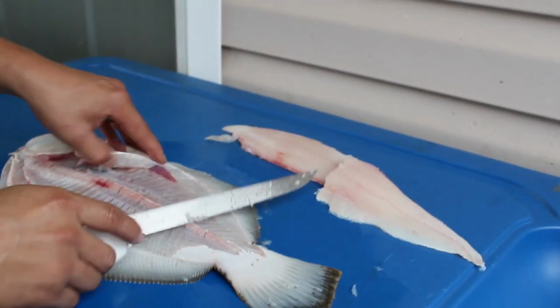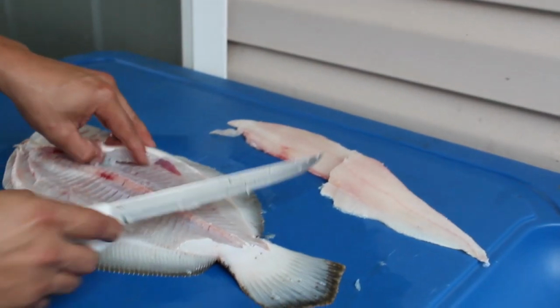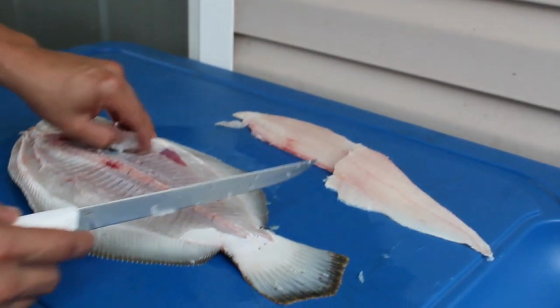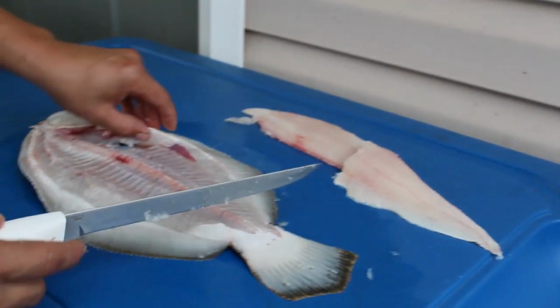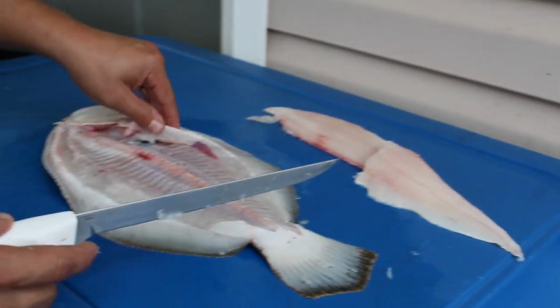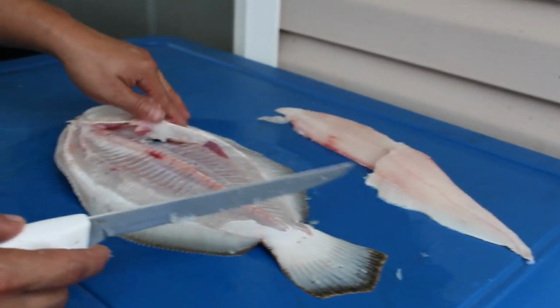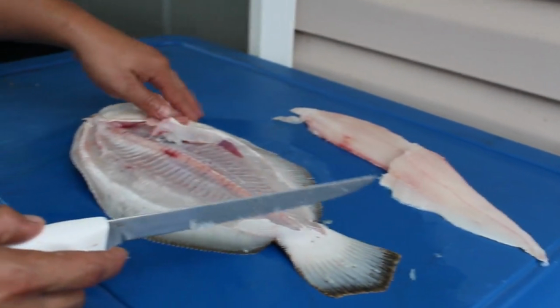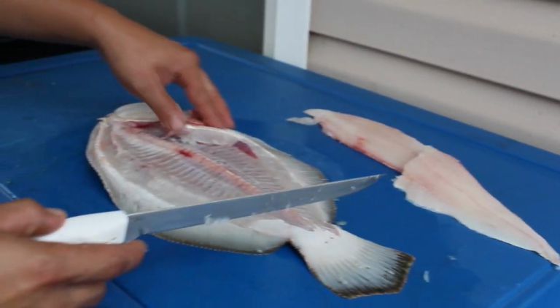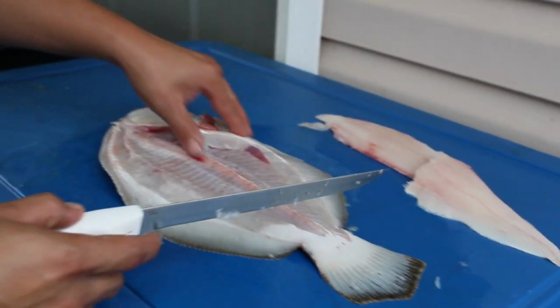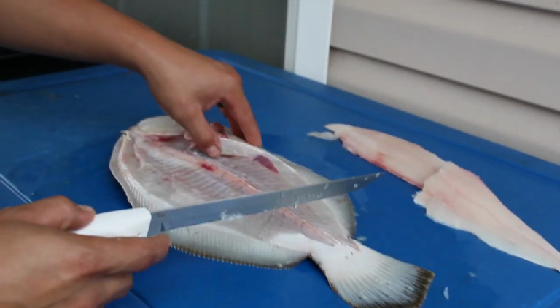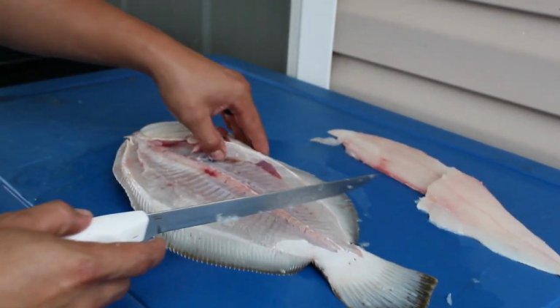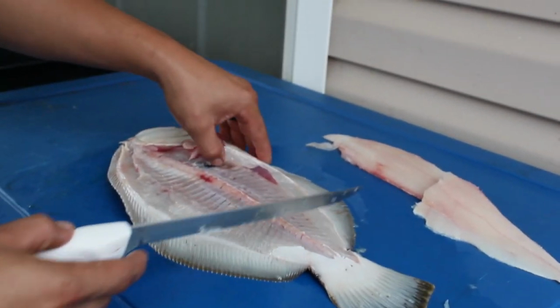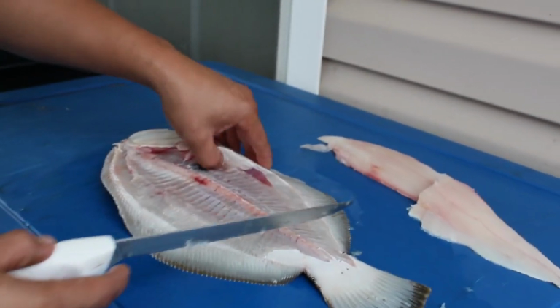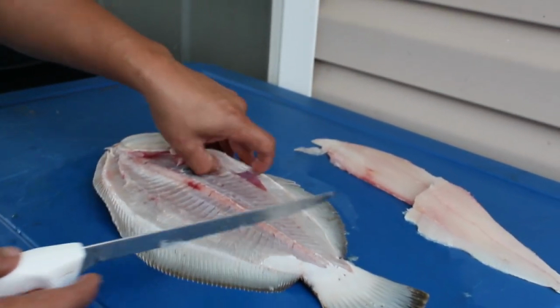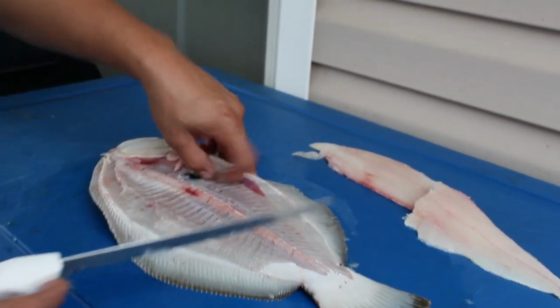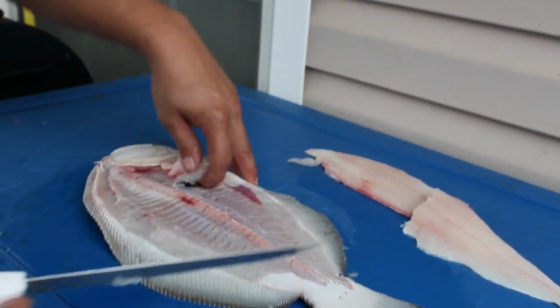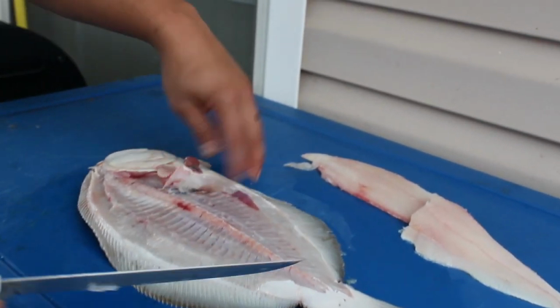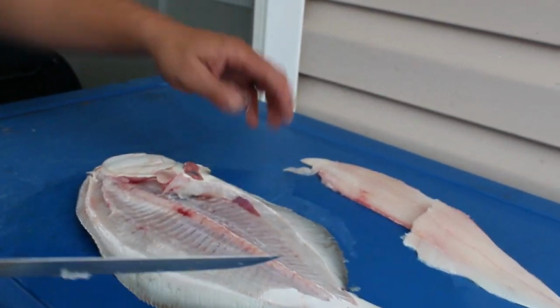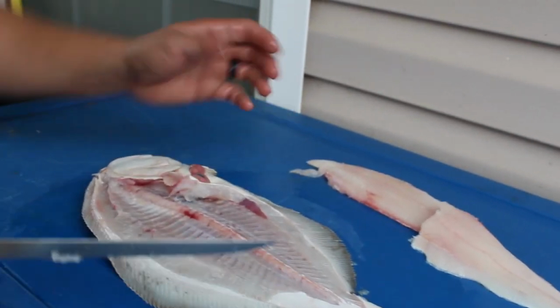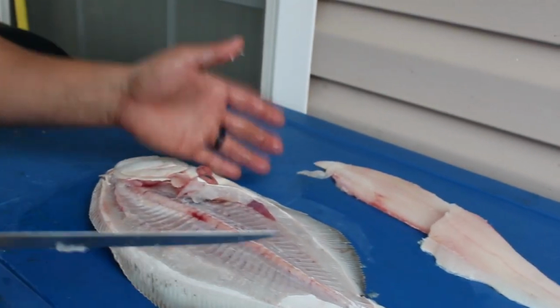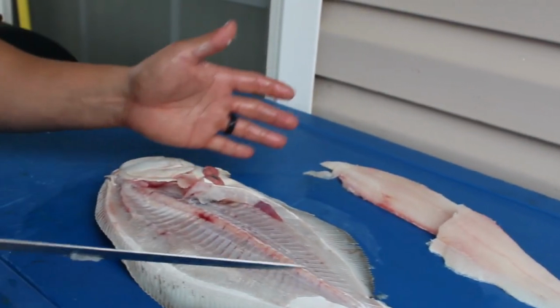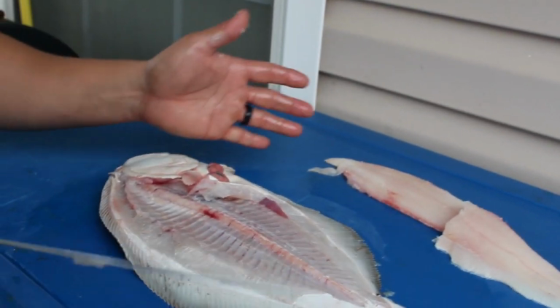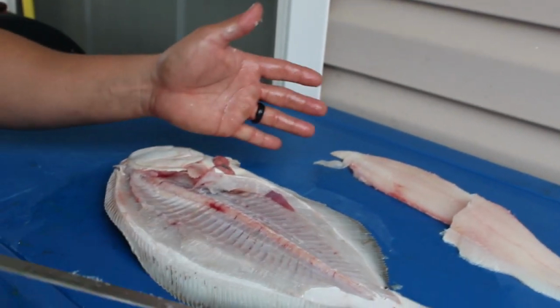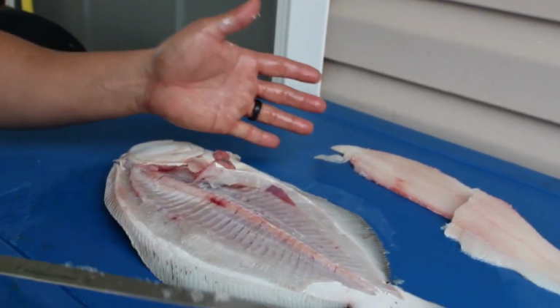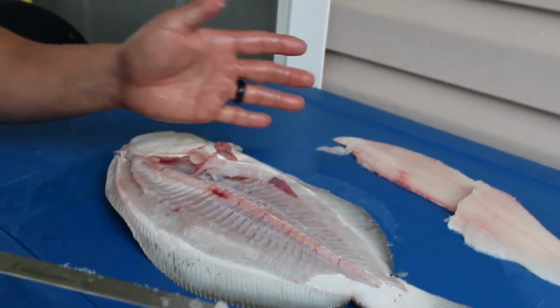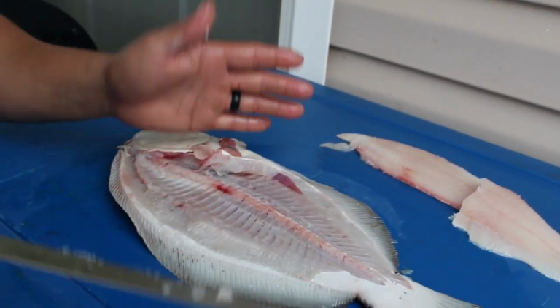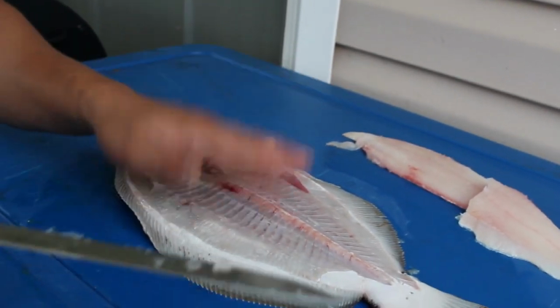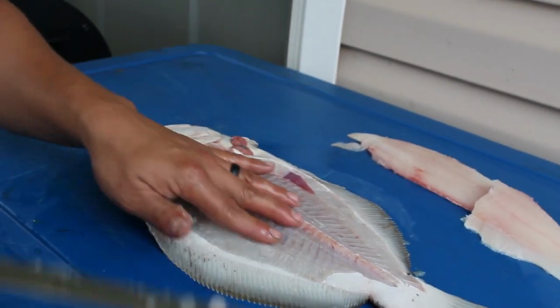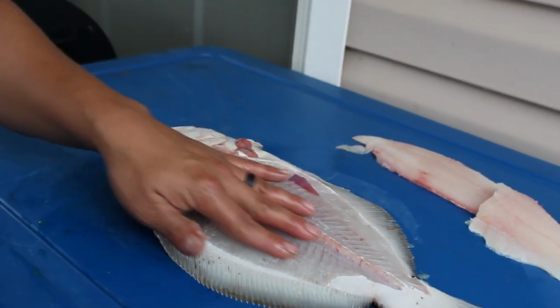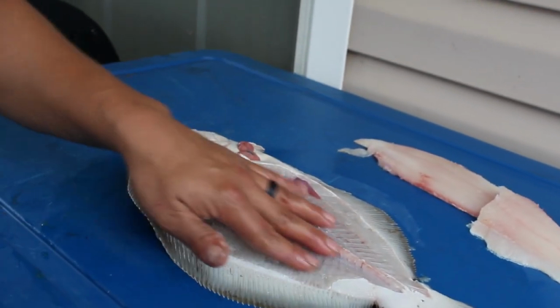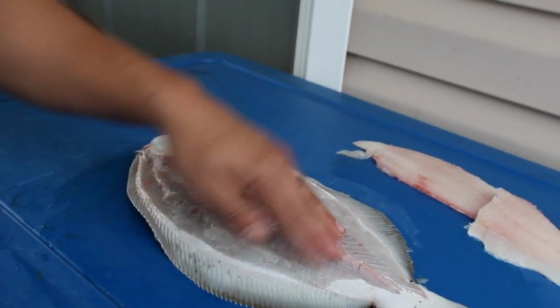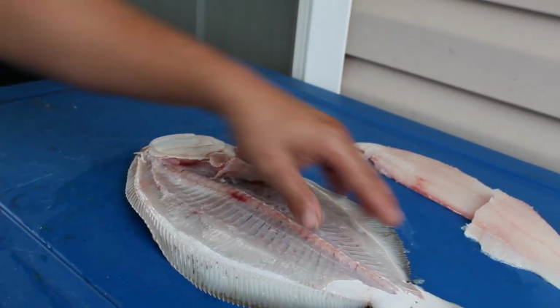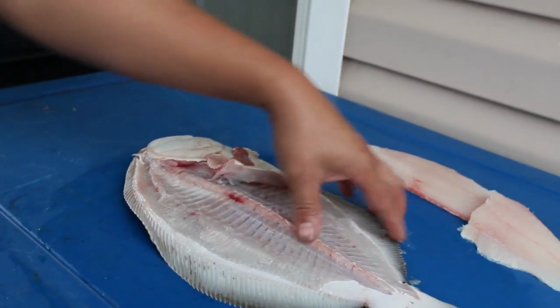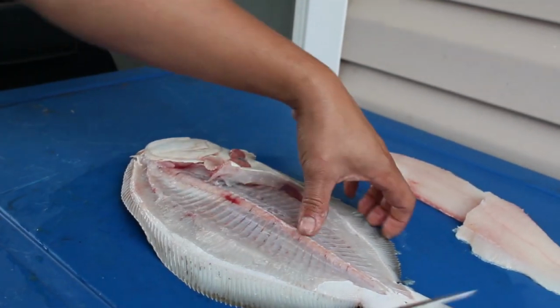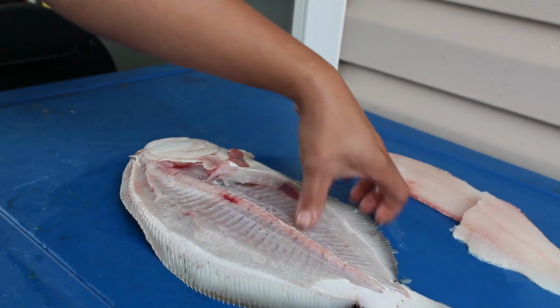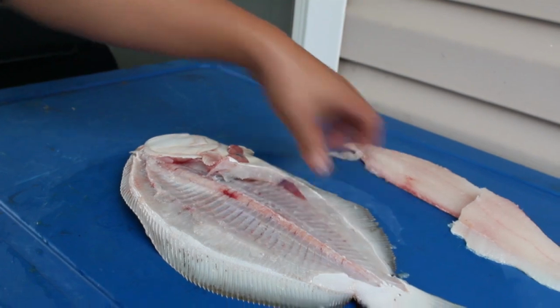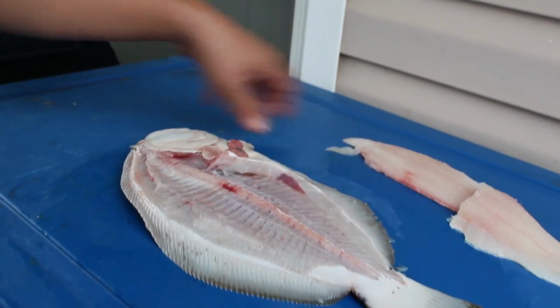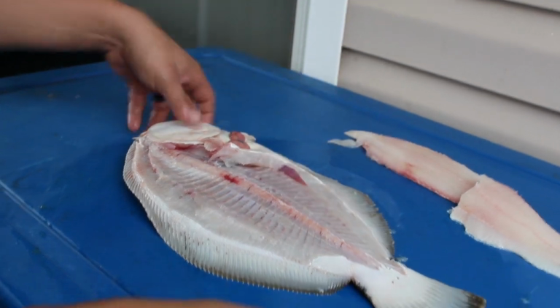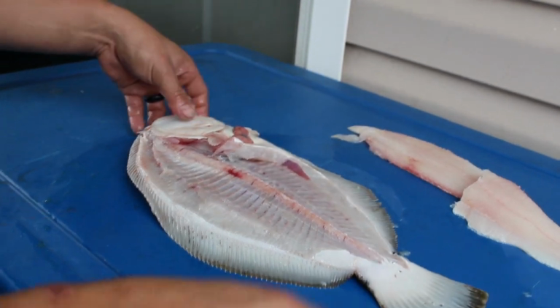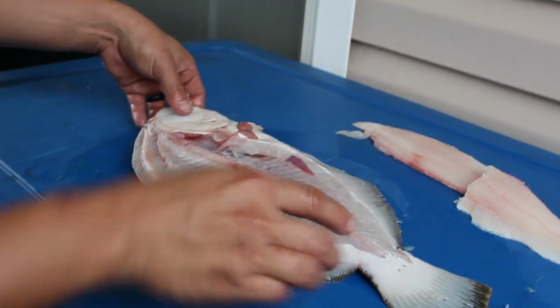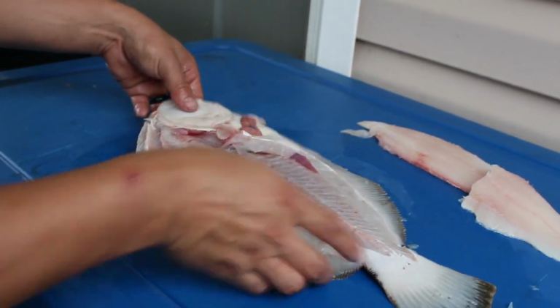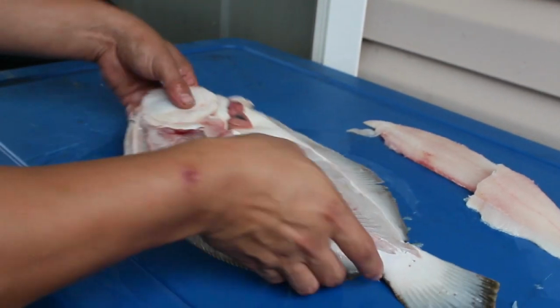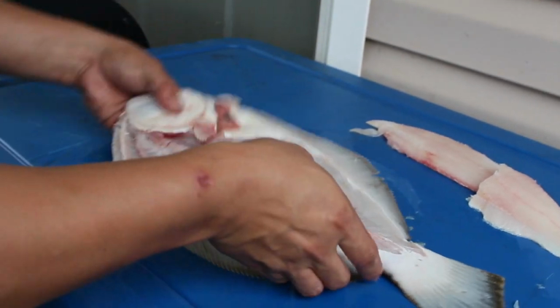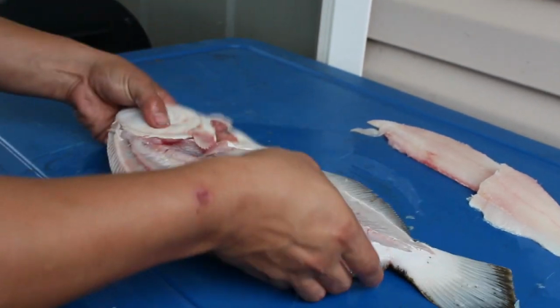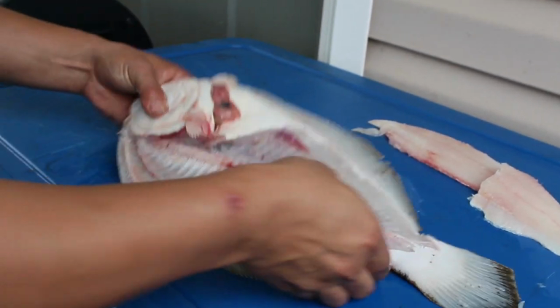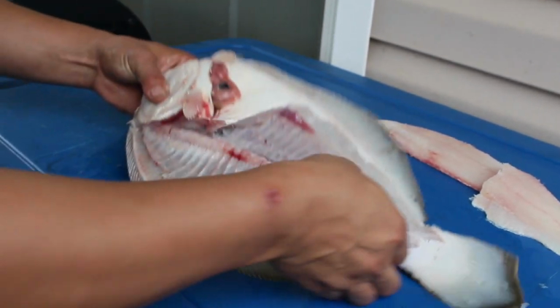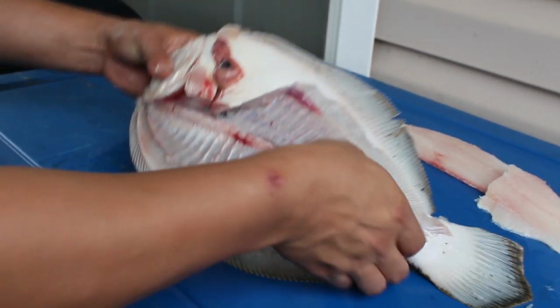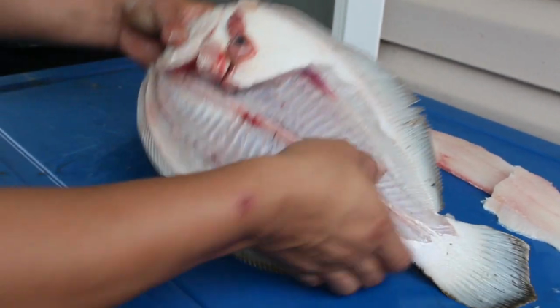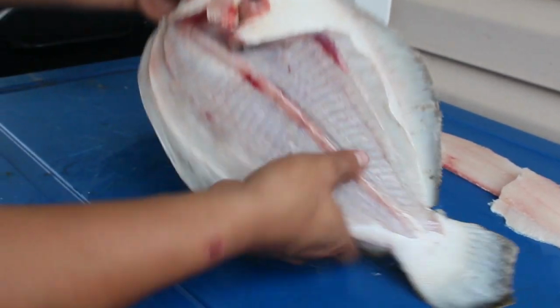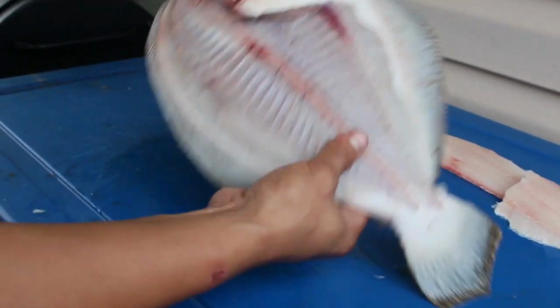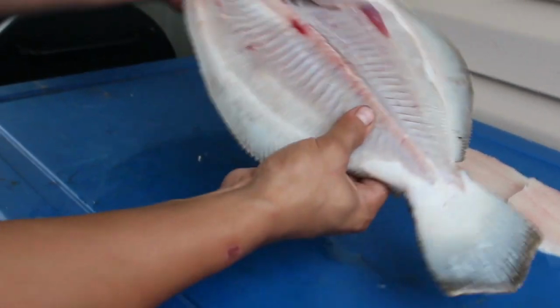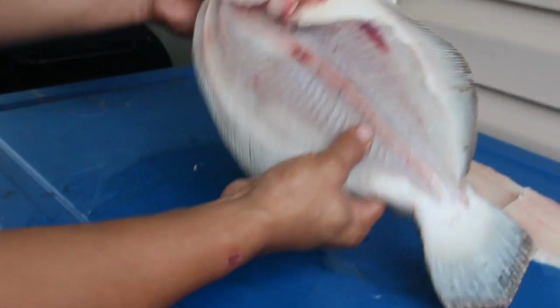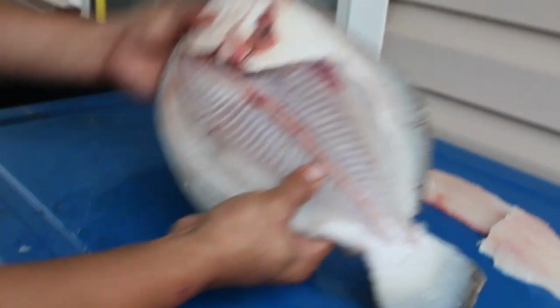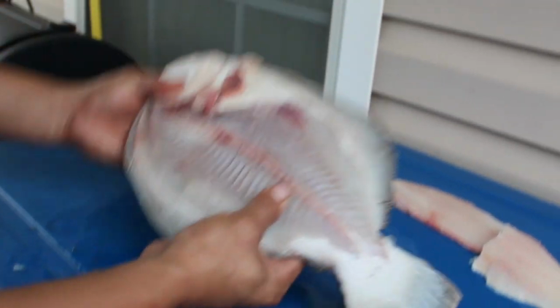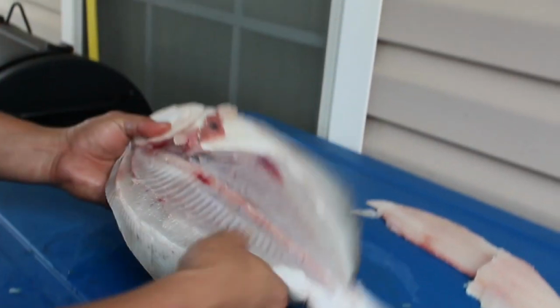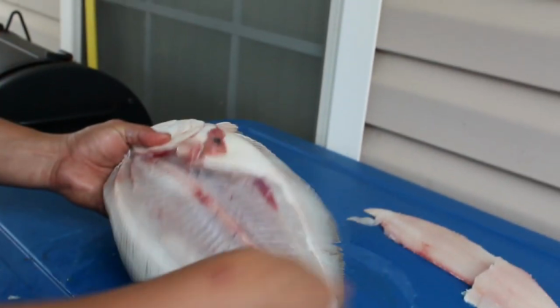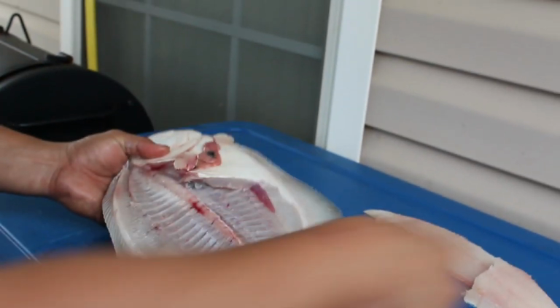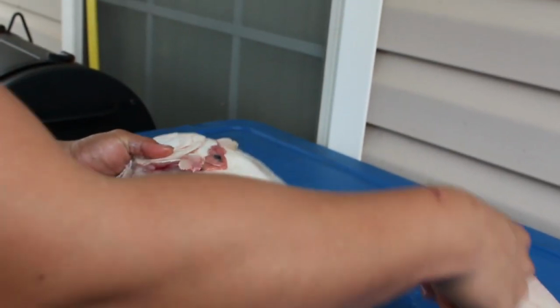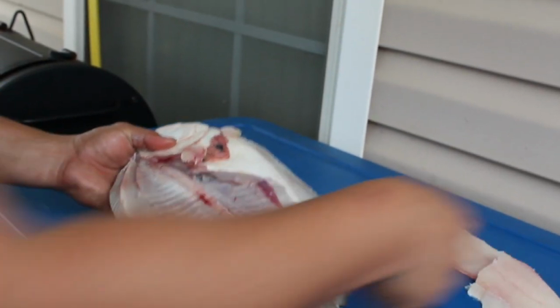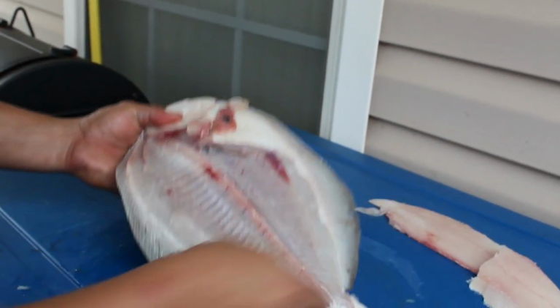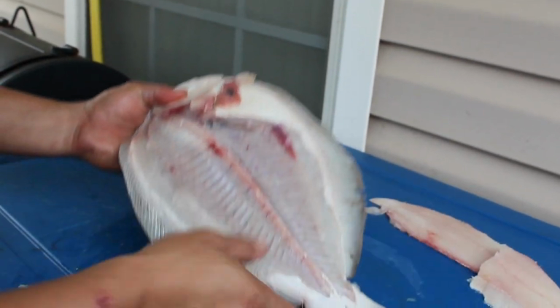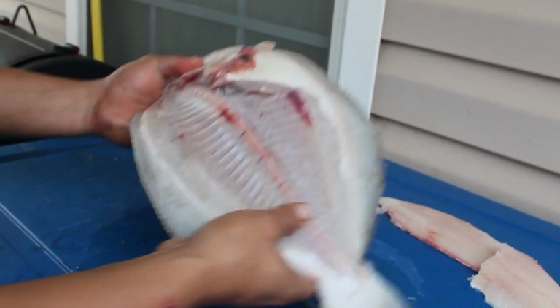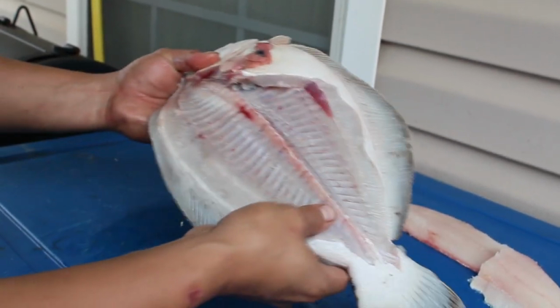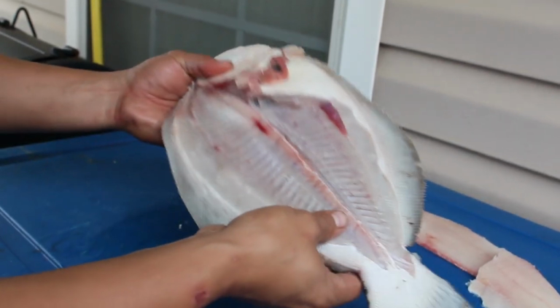You could get the stomach meat, but I don't really like messing with the stomach meat on the flounder. Now that's one side of the flounder — you've already got two fillets. Let's go ahead and get the other side.